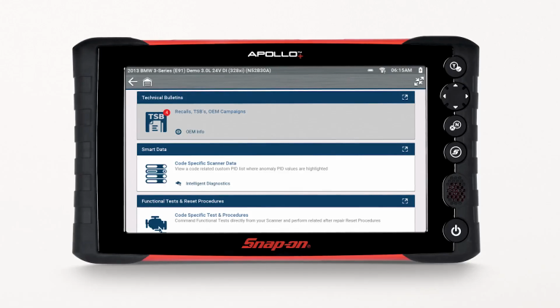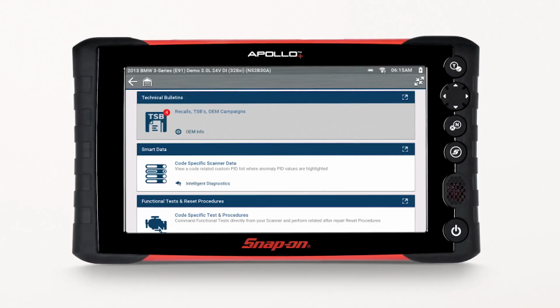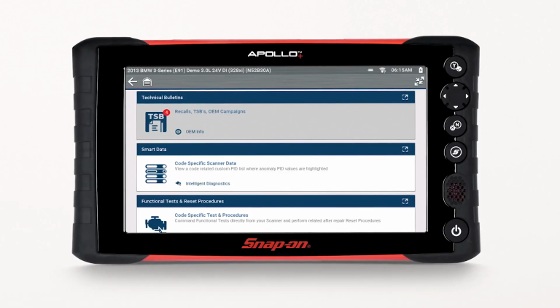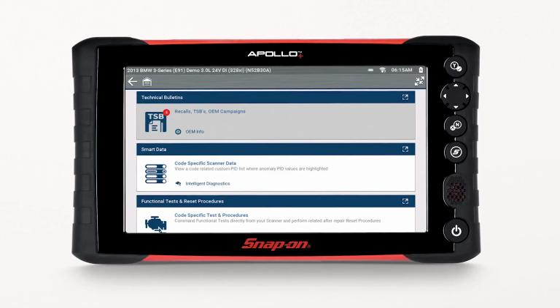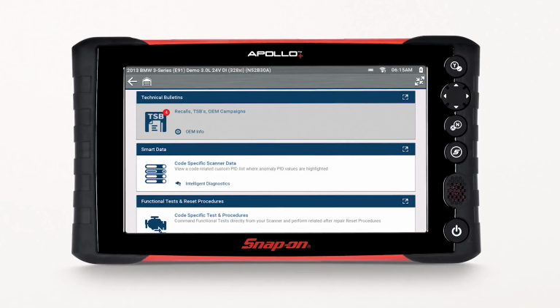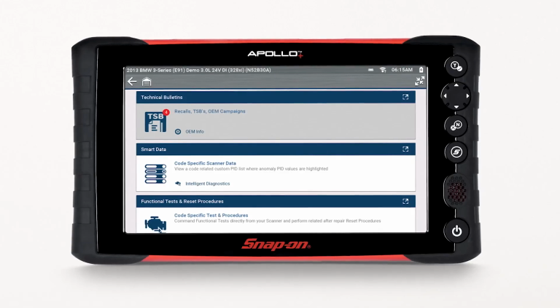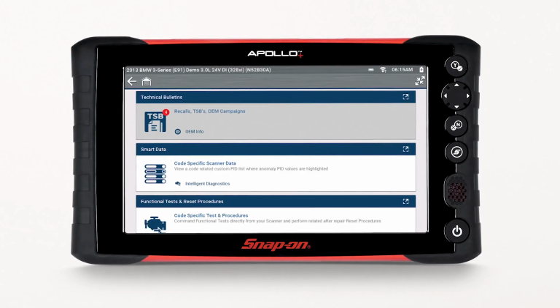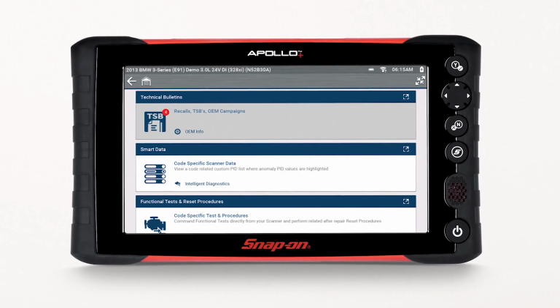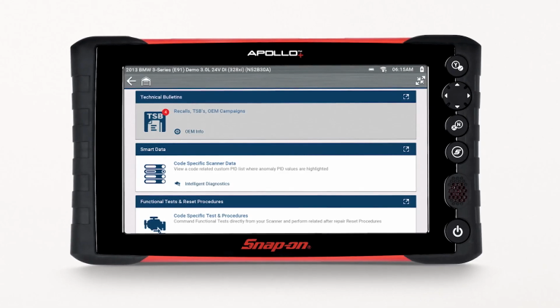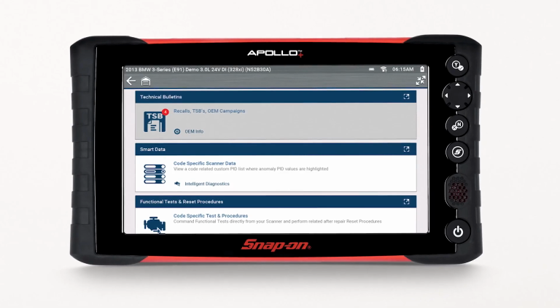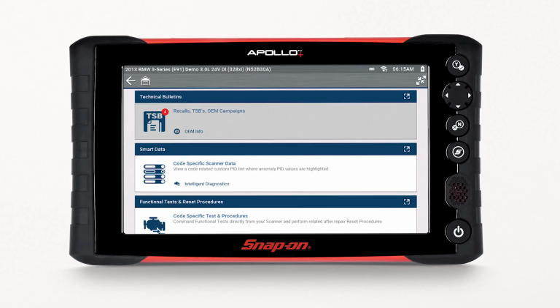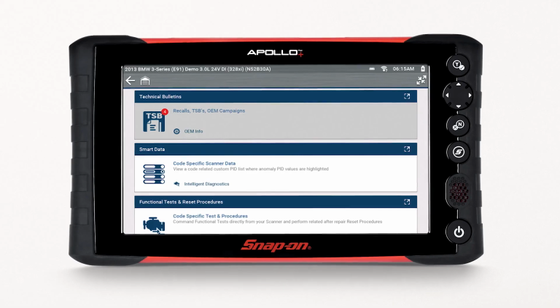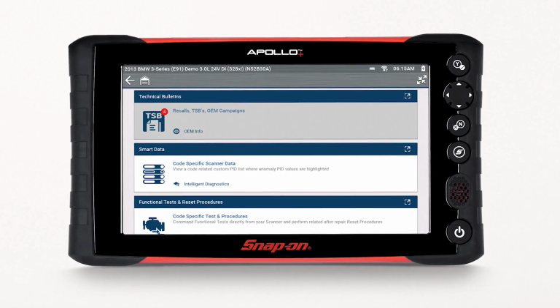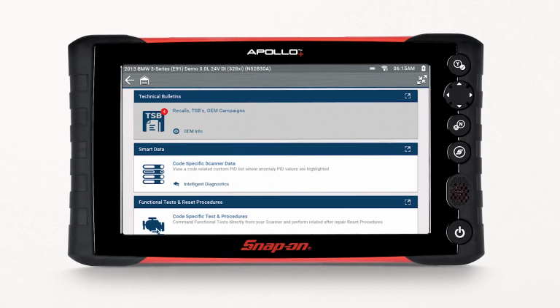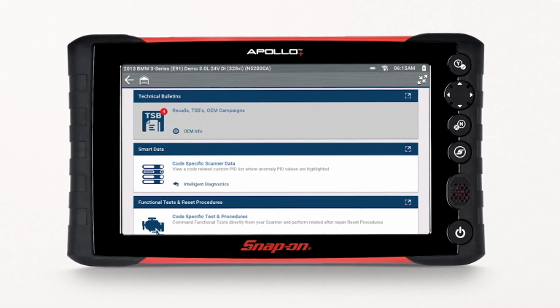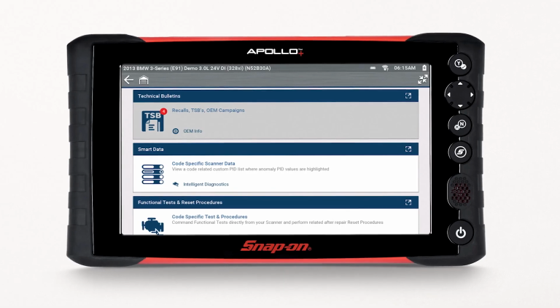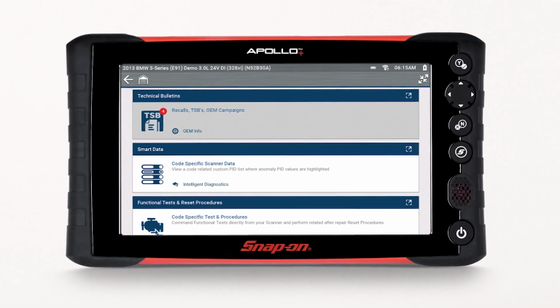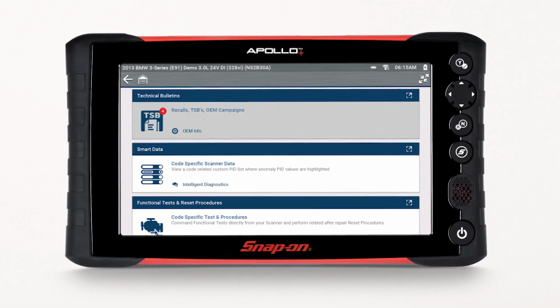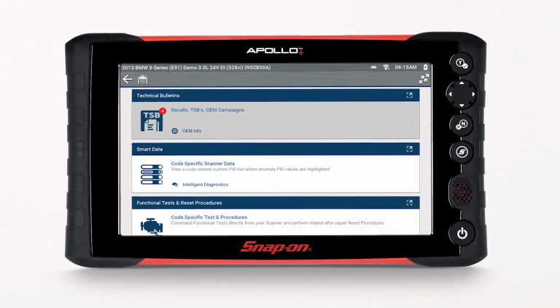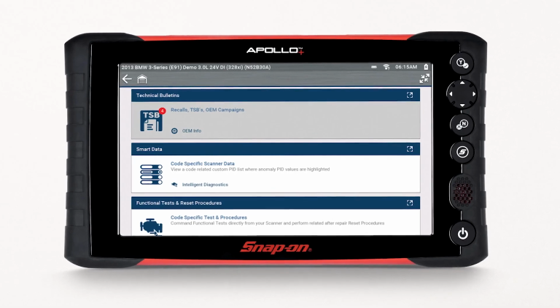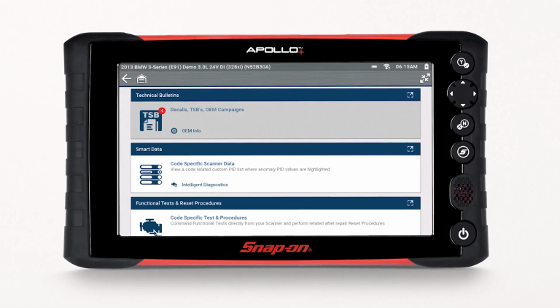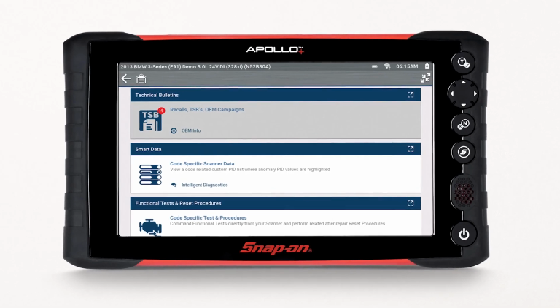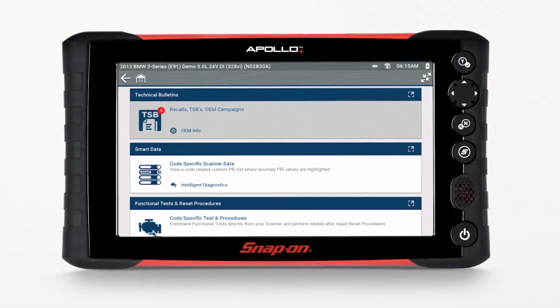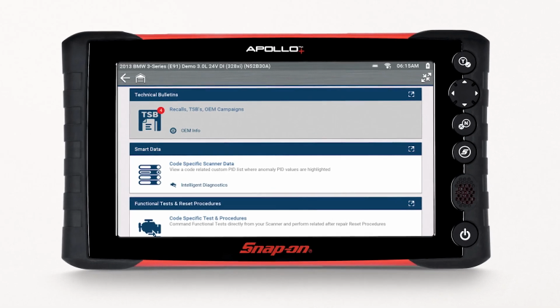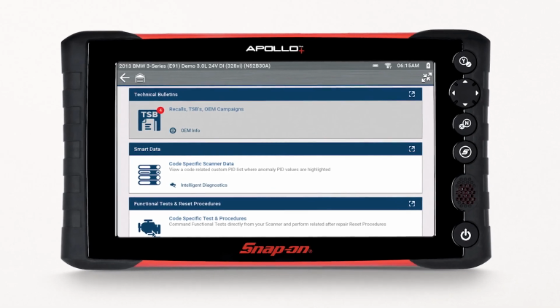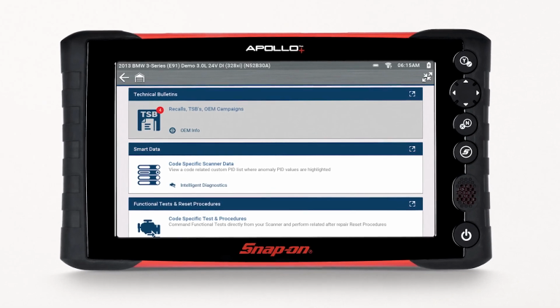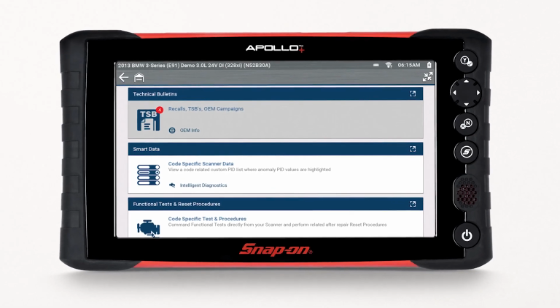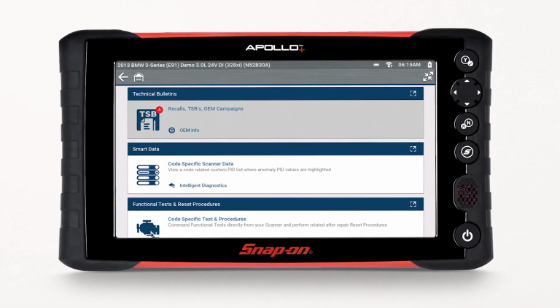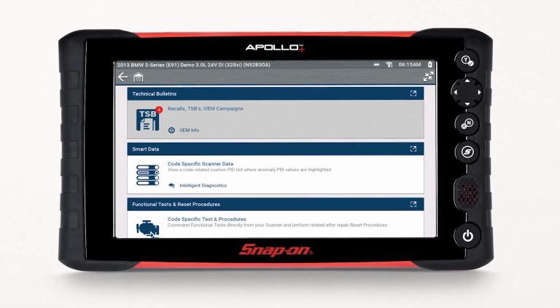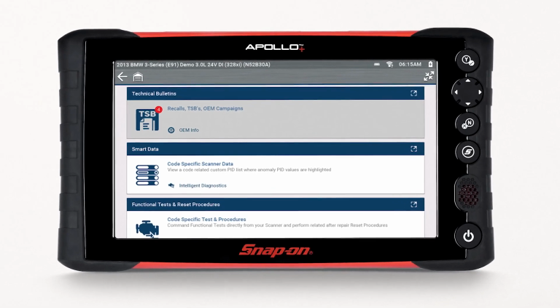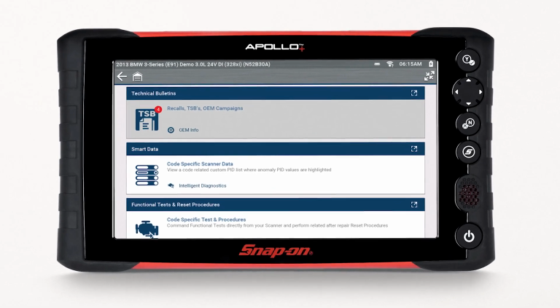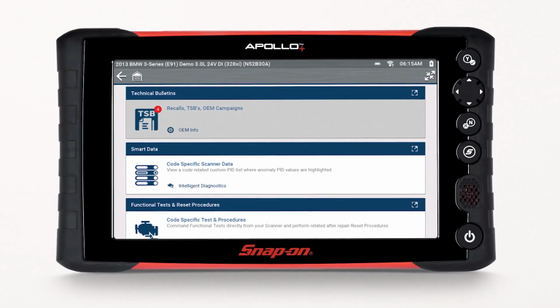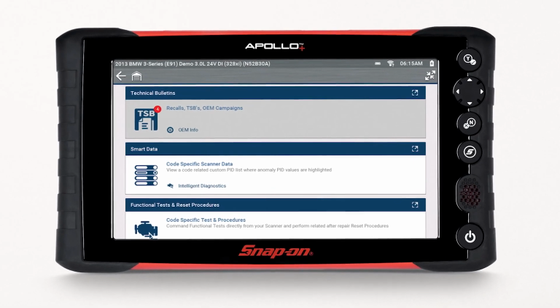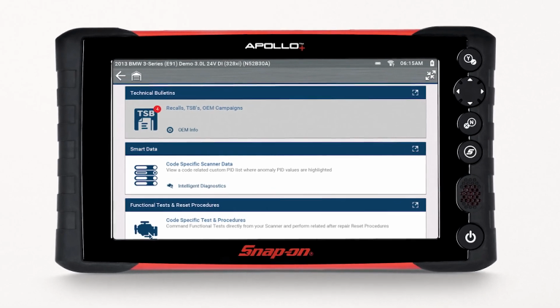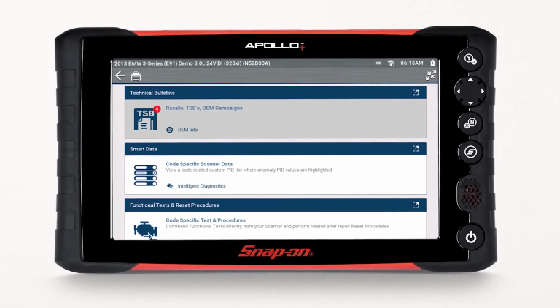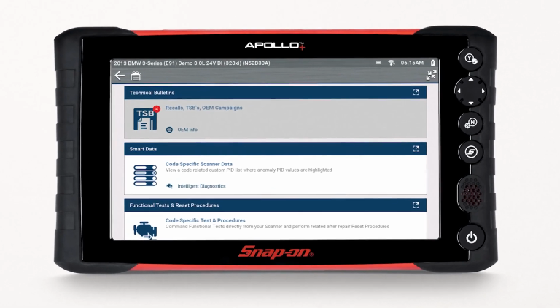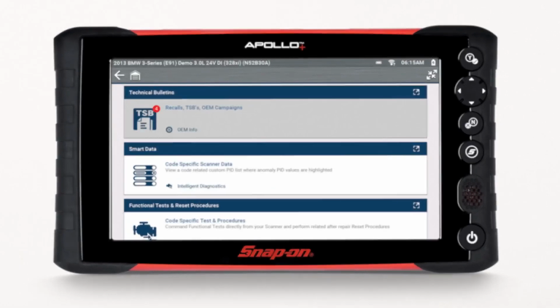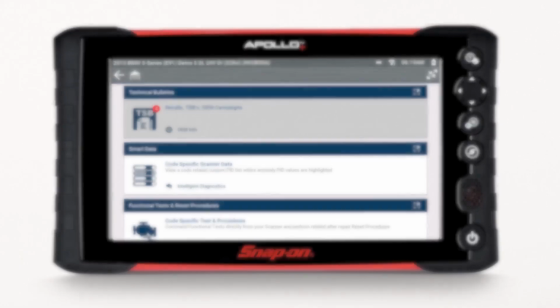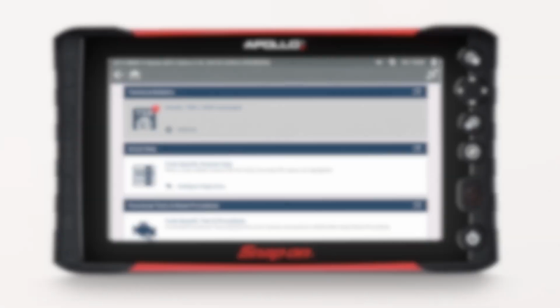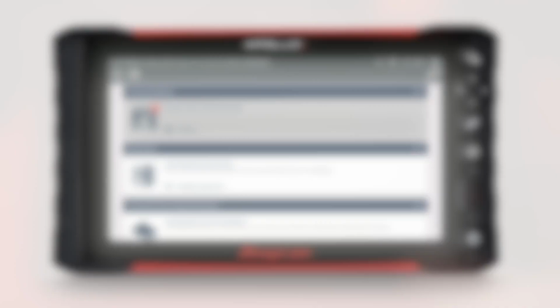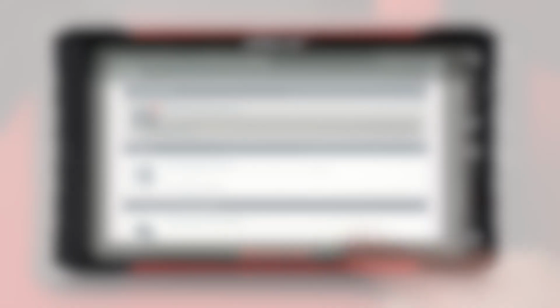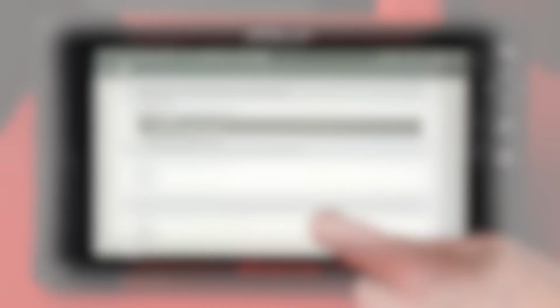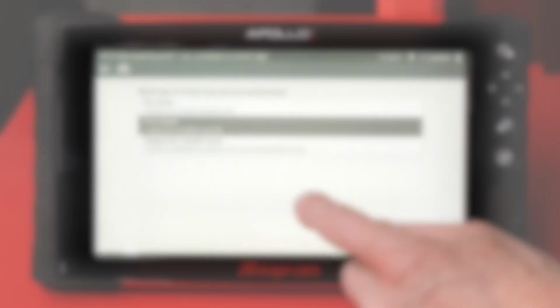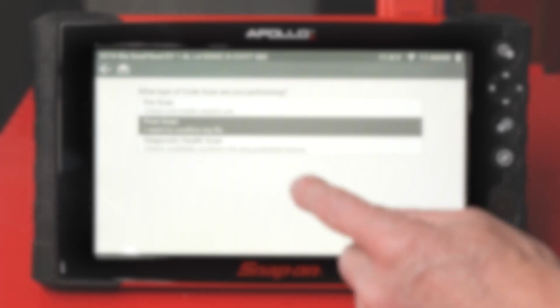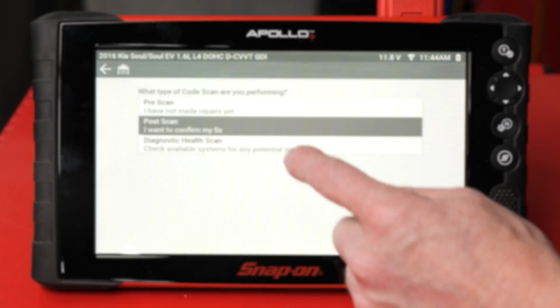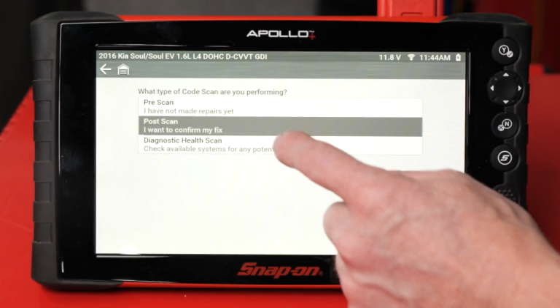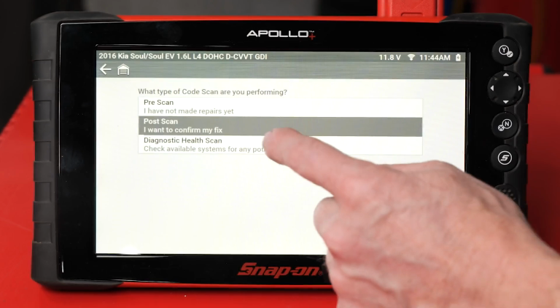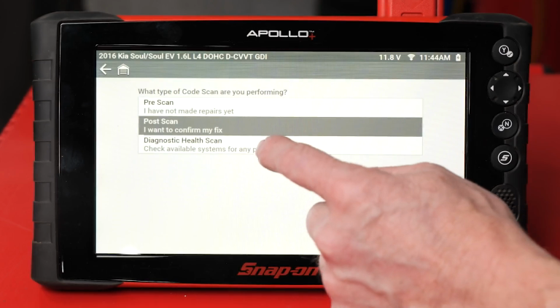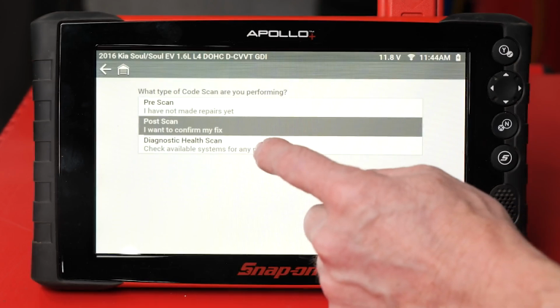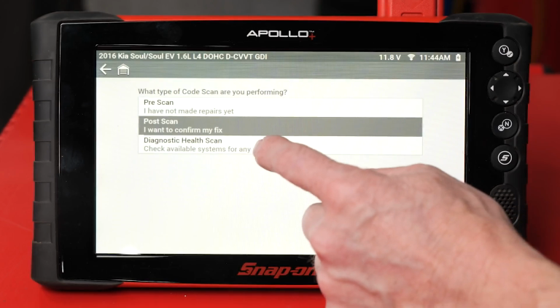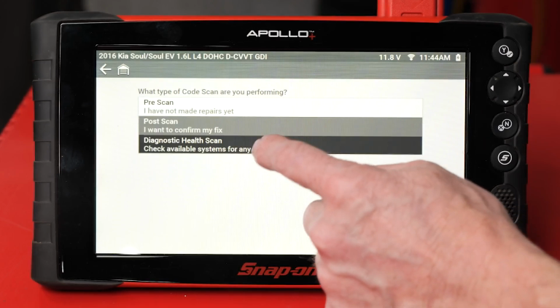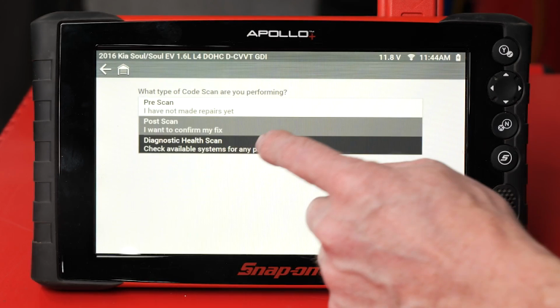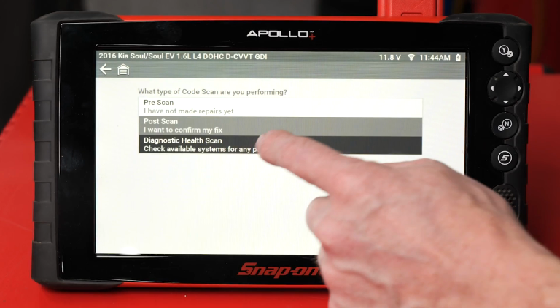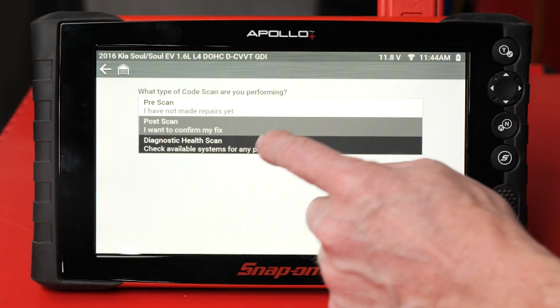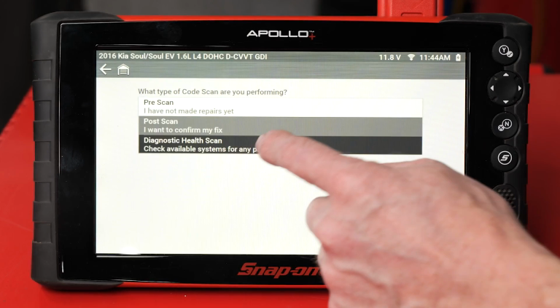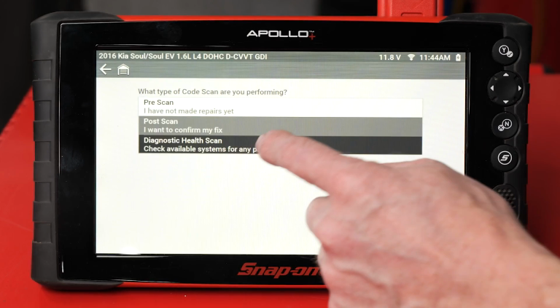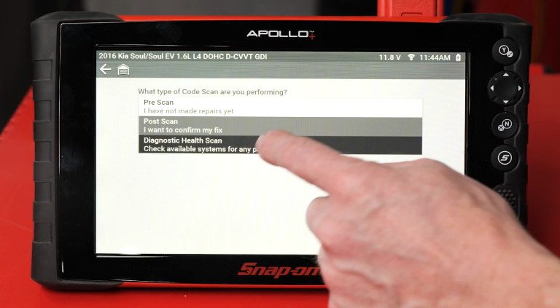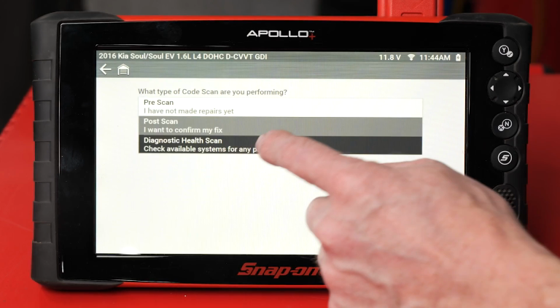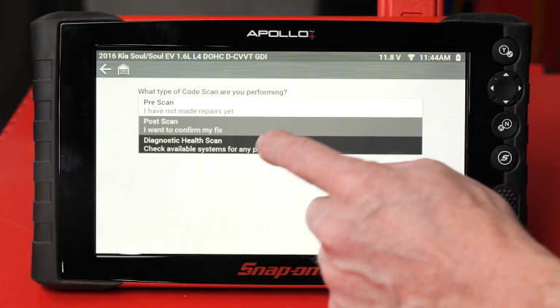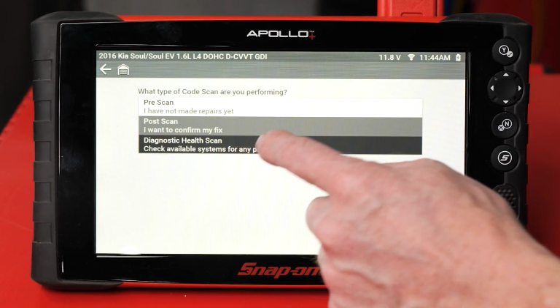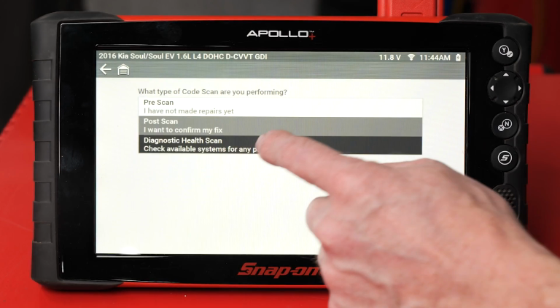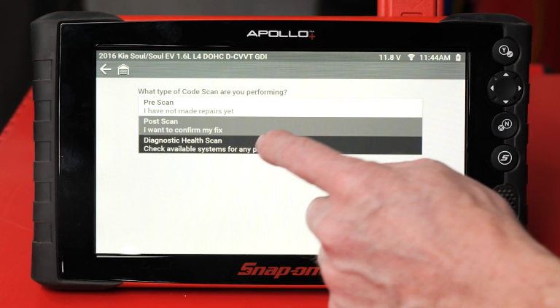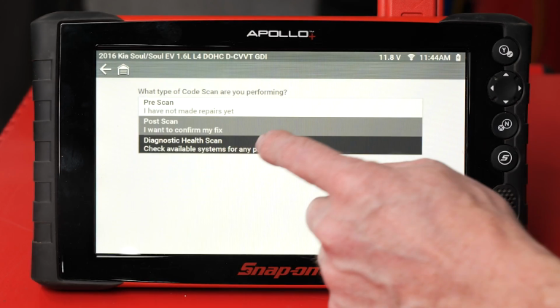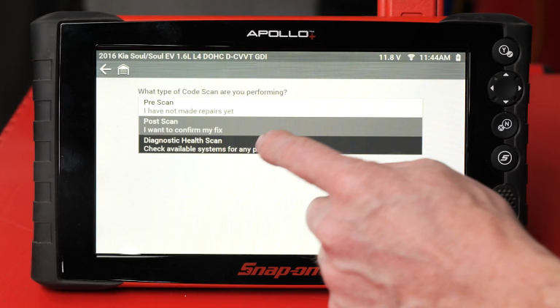The new Apollo Plus Scan tool from Snap-on takes this initial approach to service one step further with a feature called Health Scan.